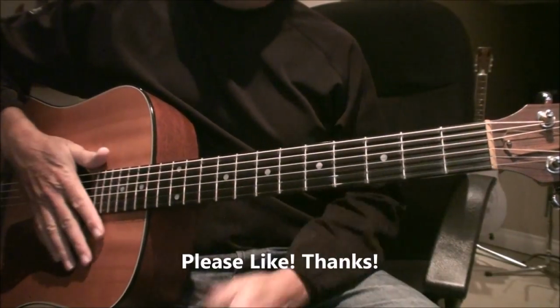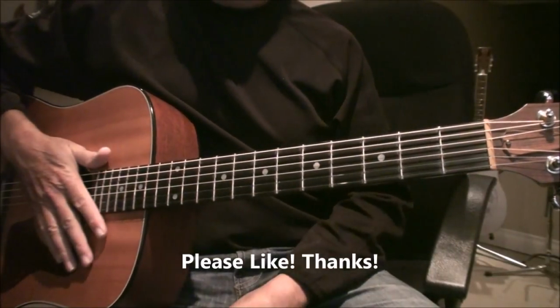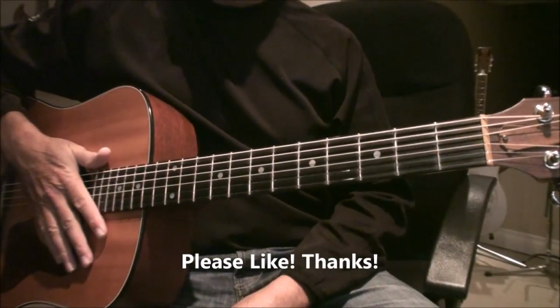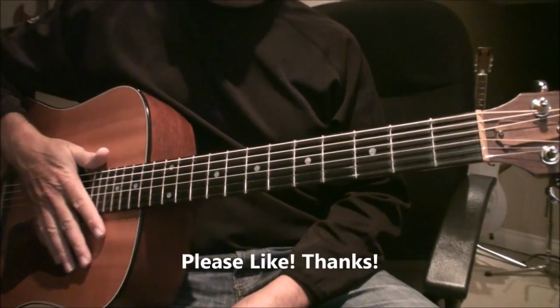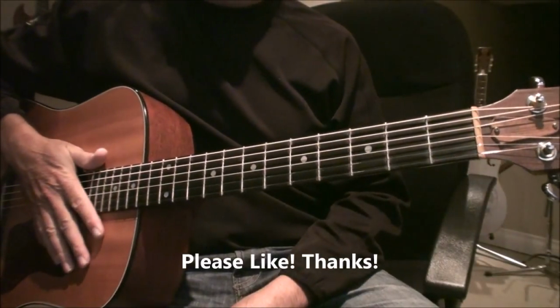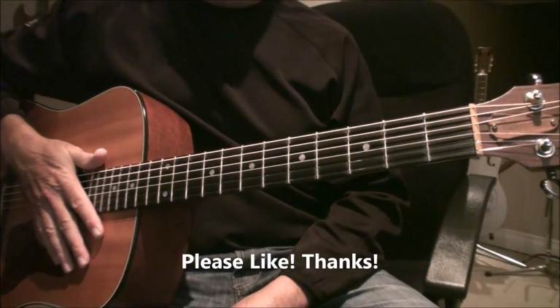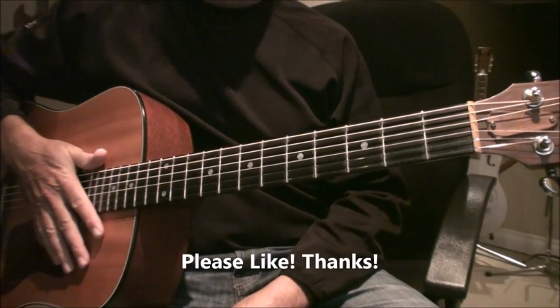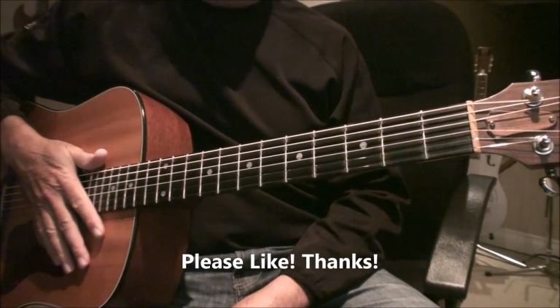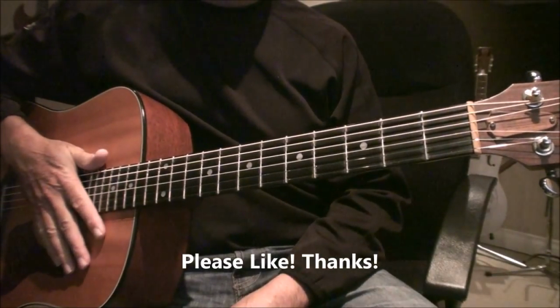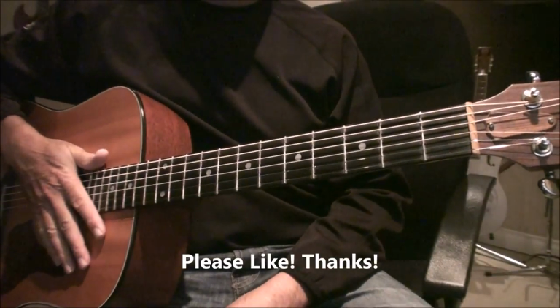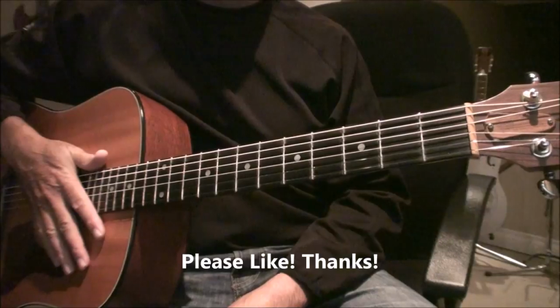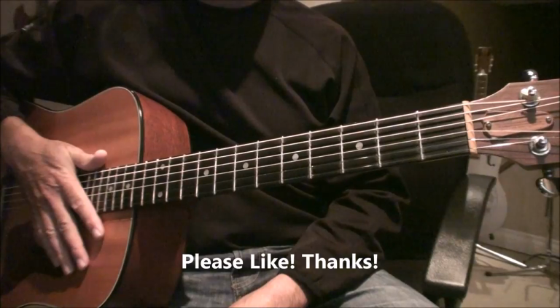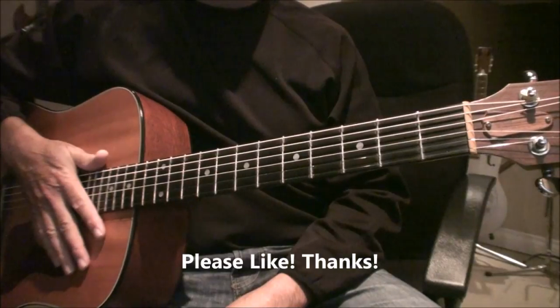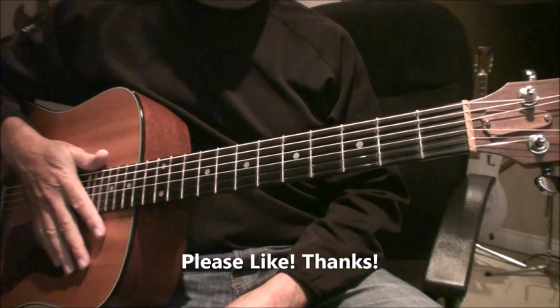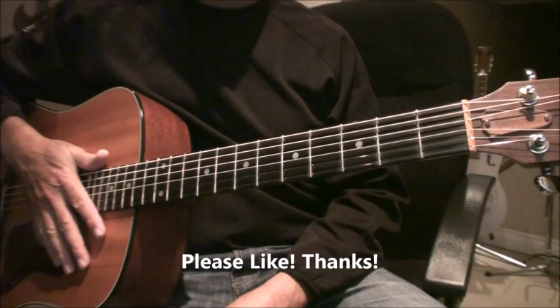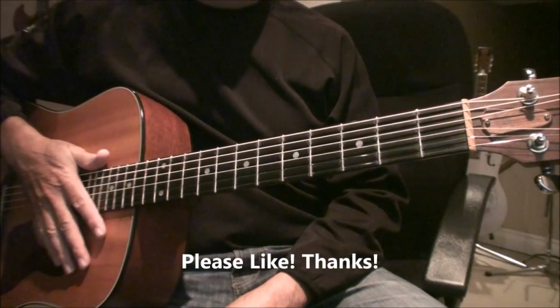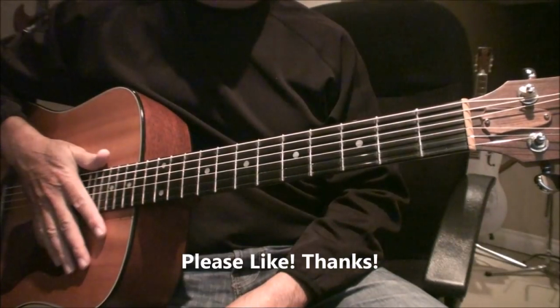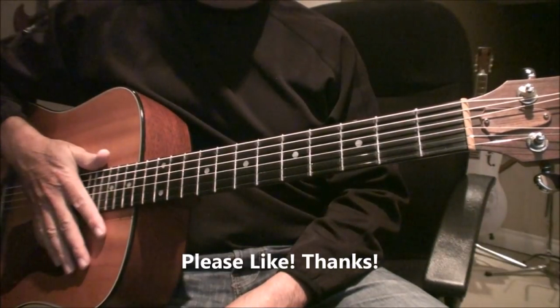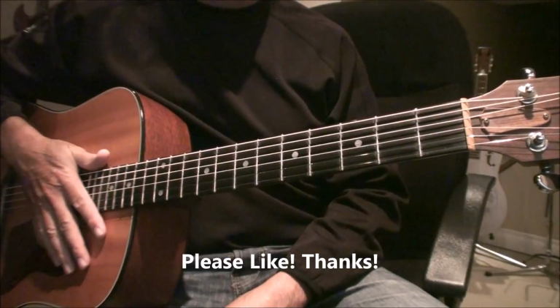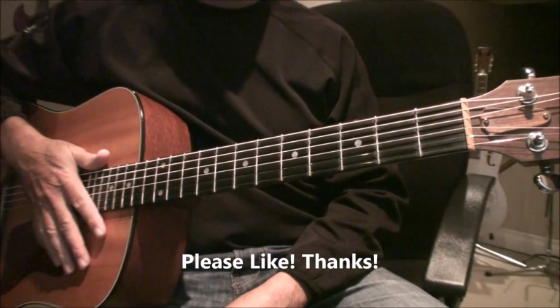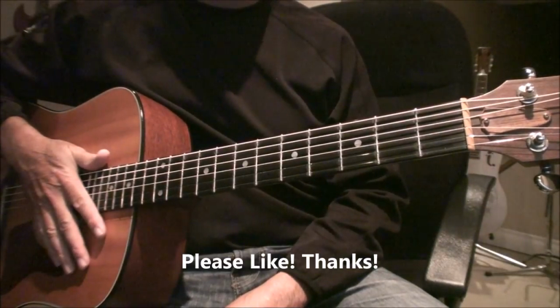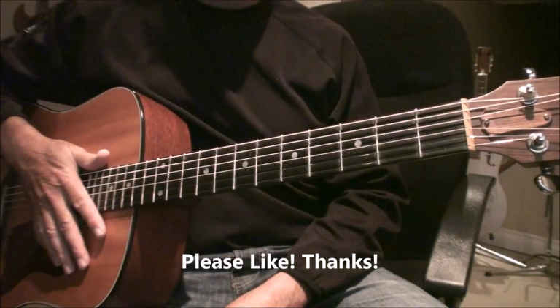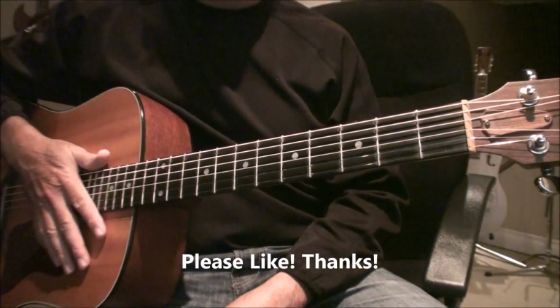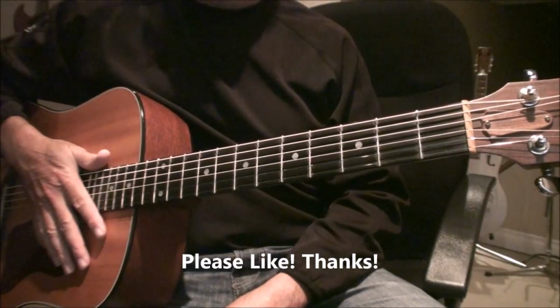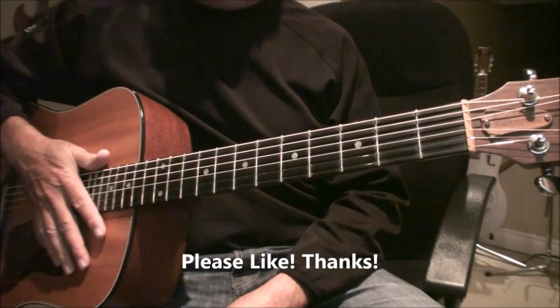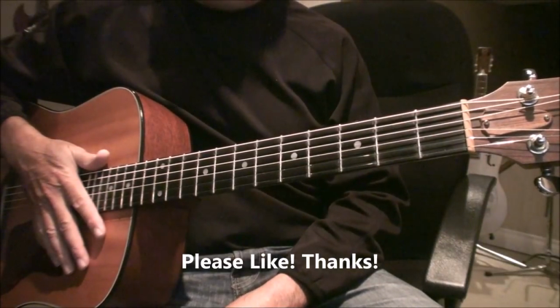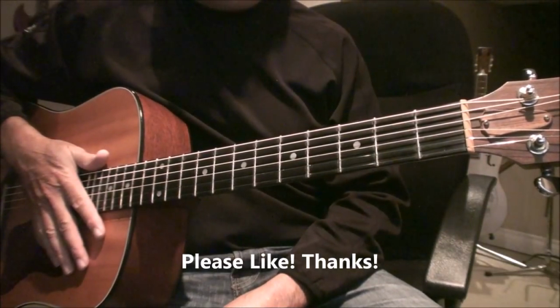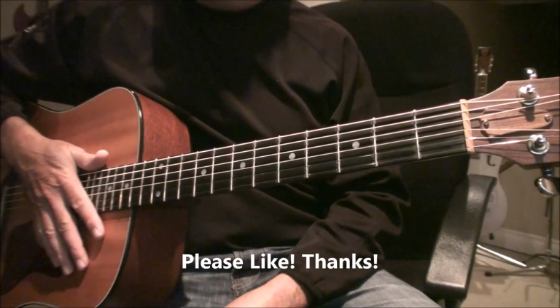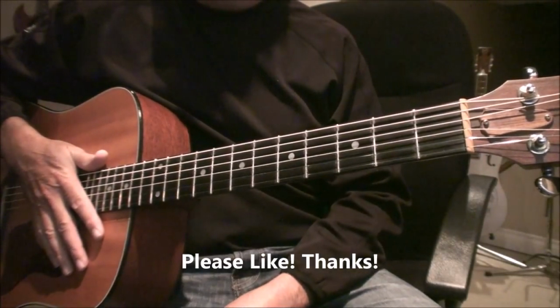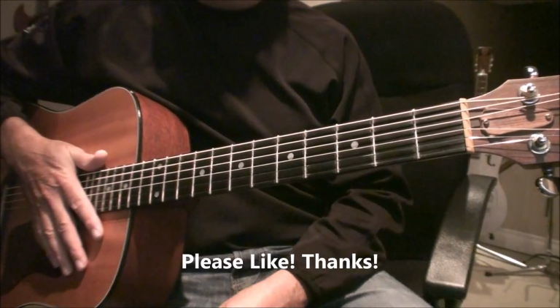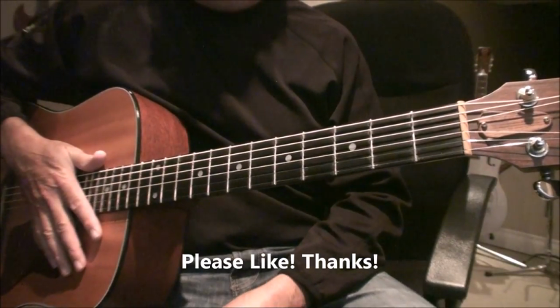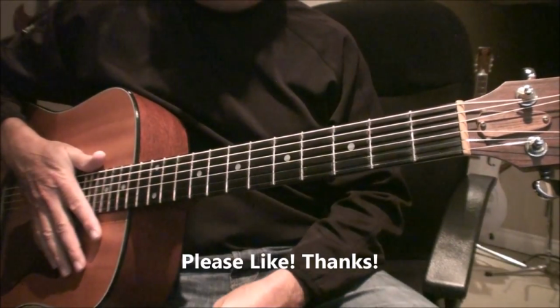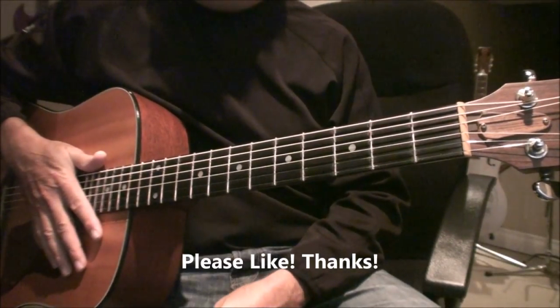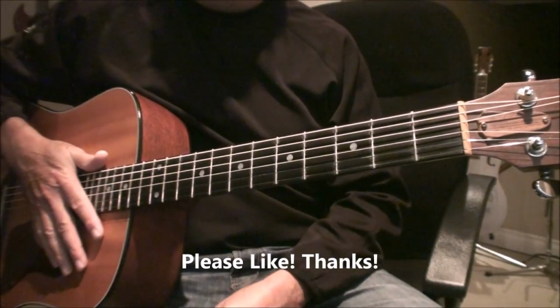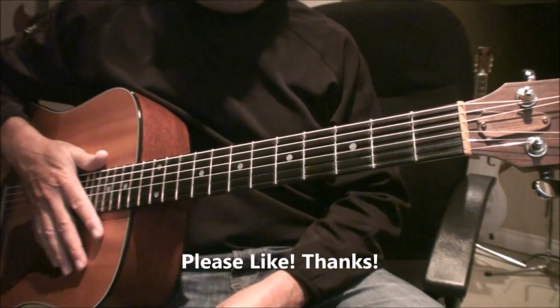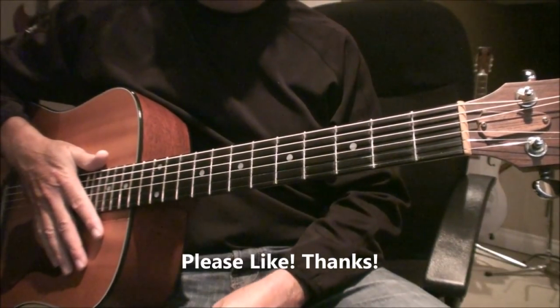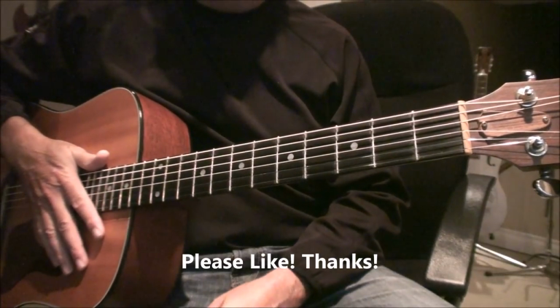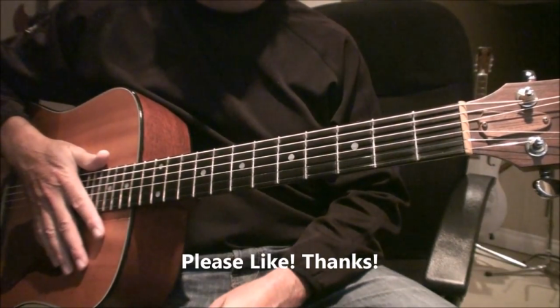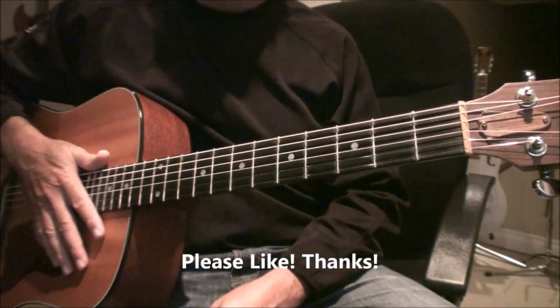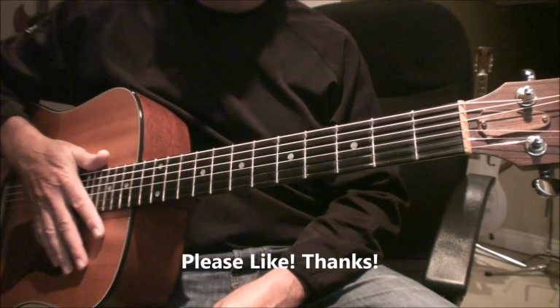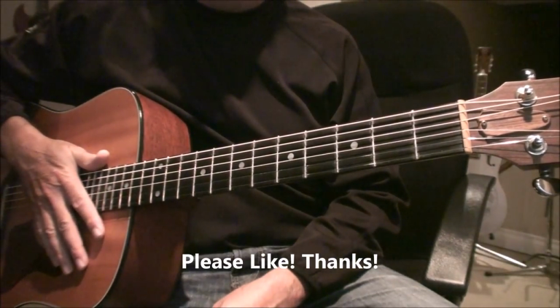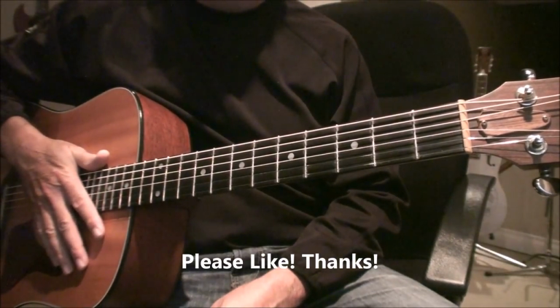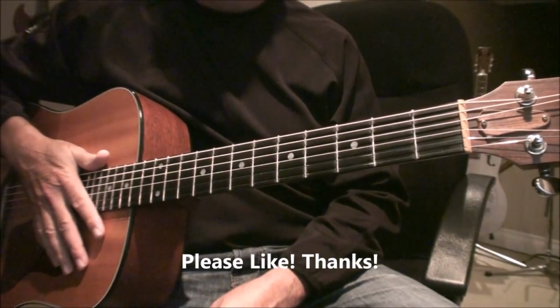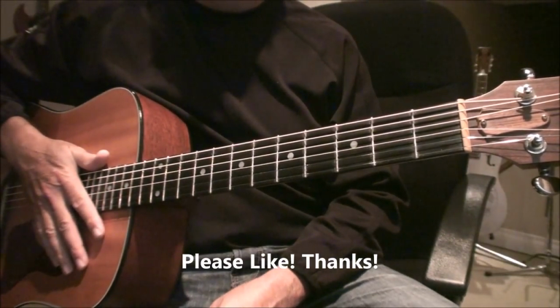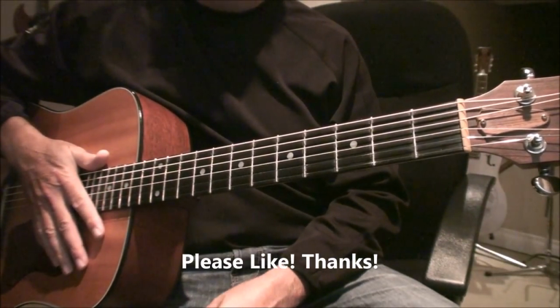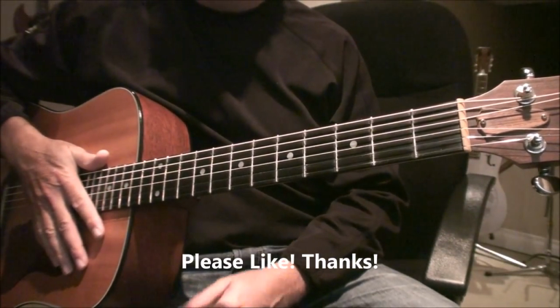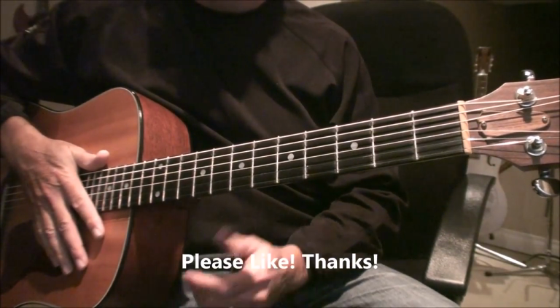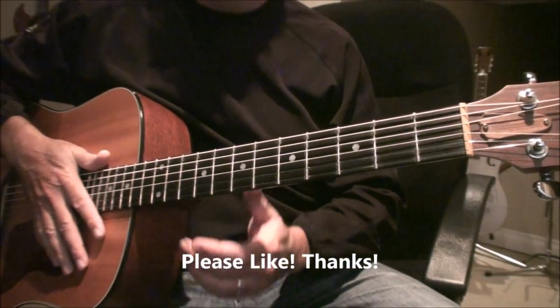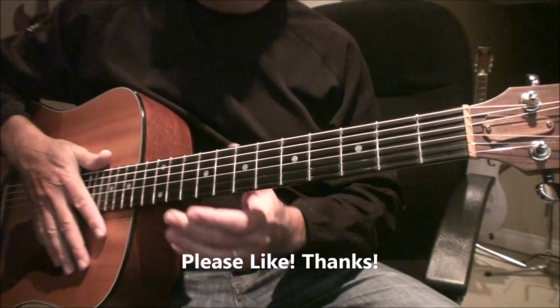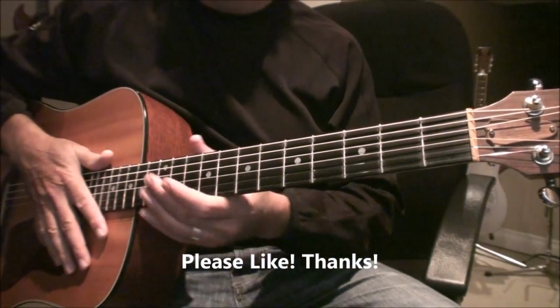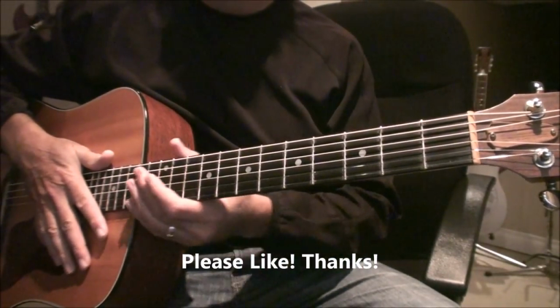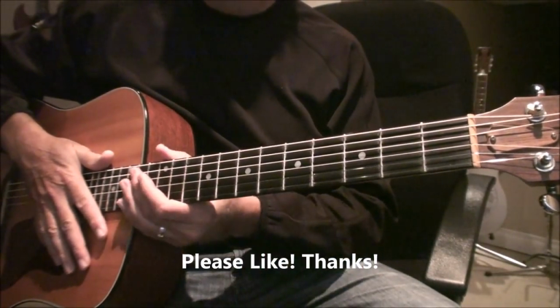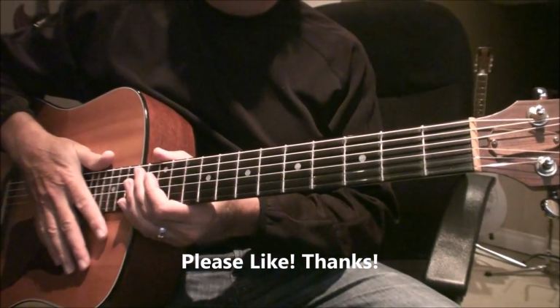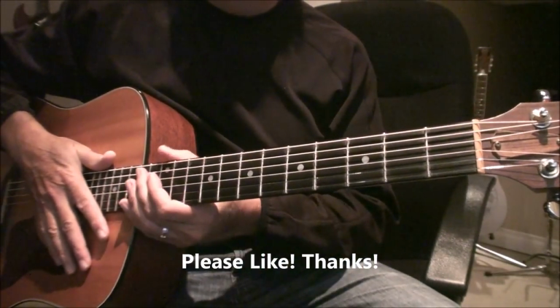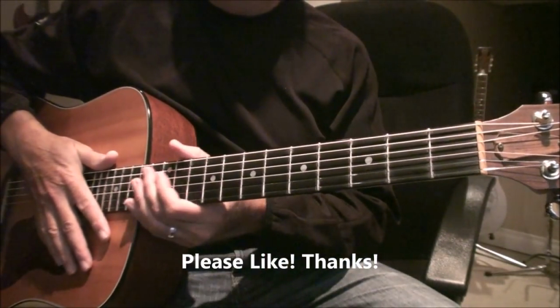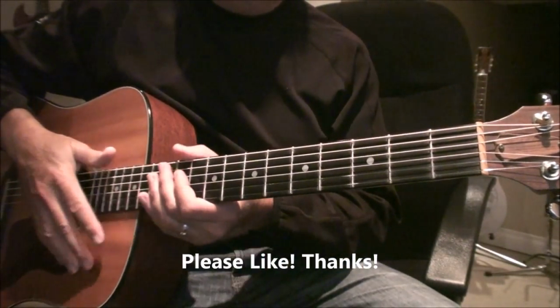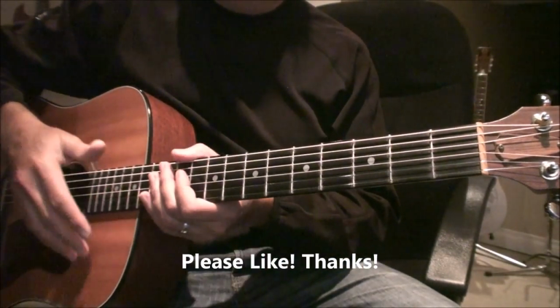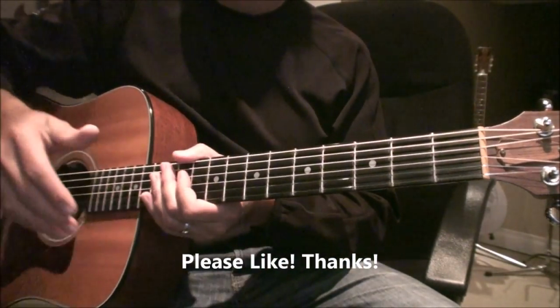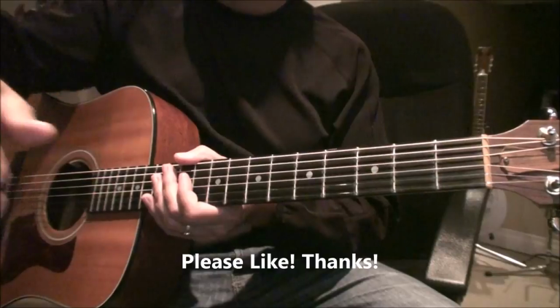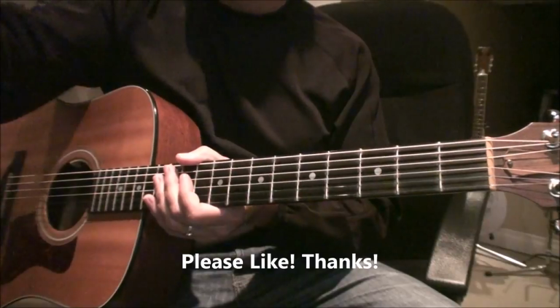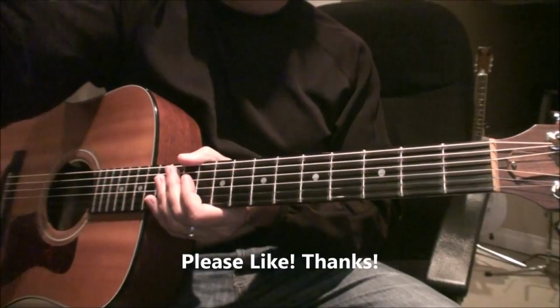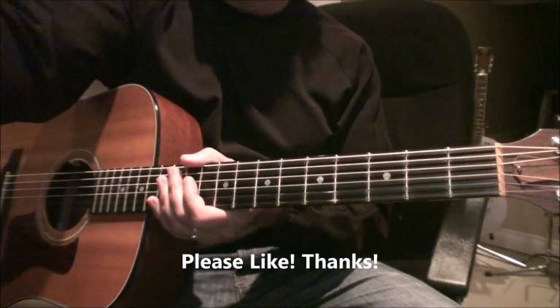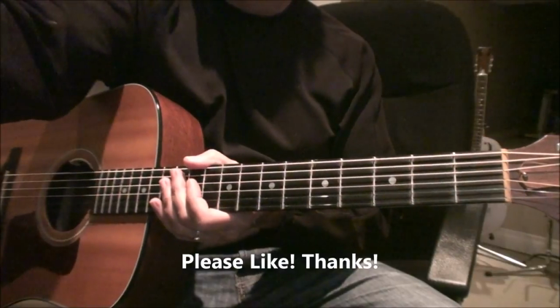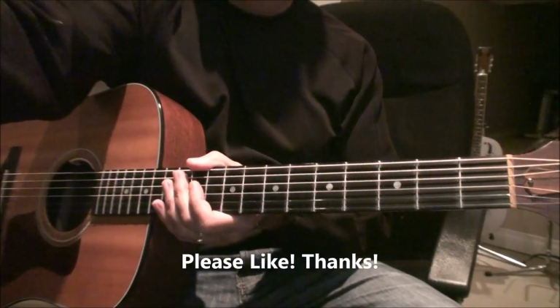That's it. Other than the solo, which I'm not going to do on this lesson. Take care, guys. Bye.